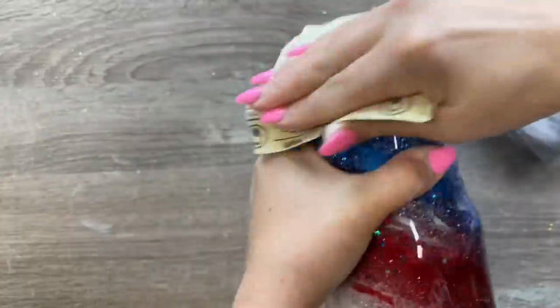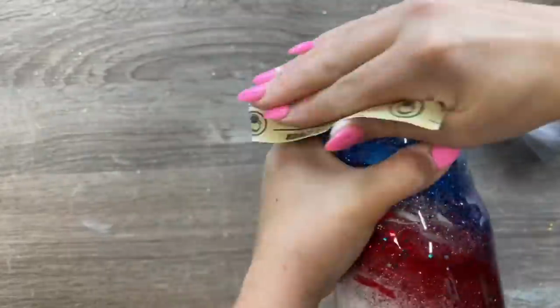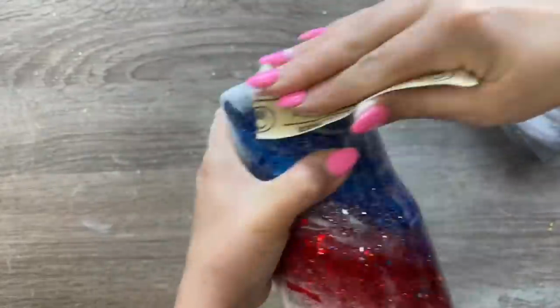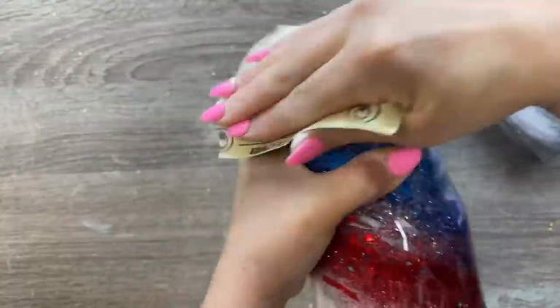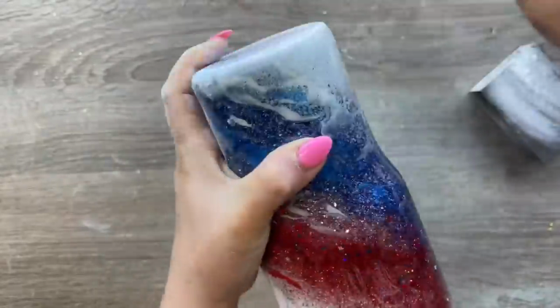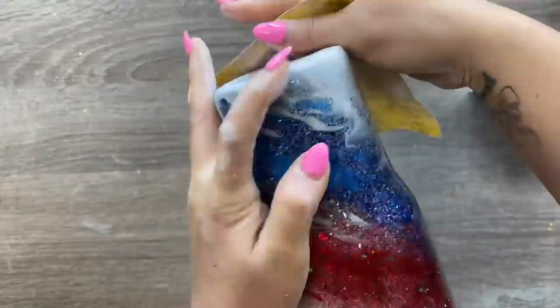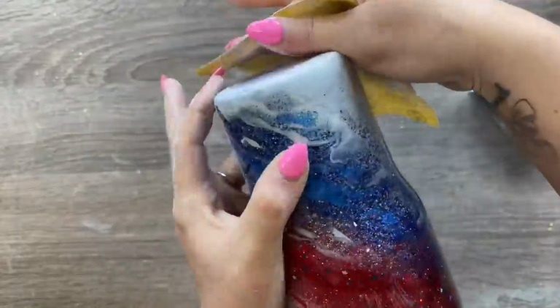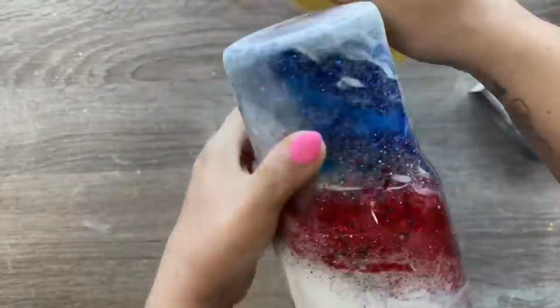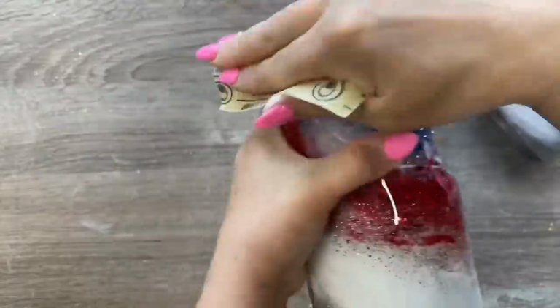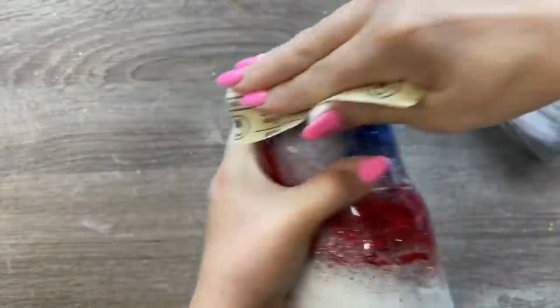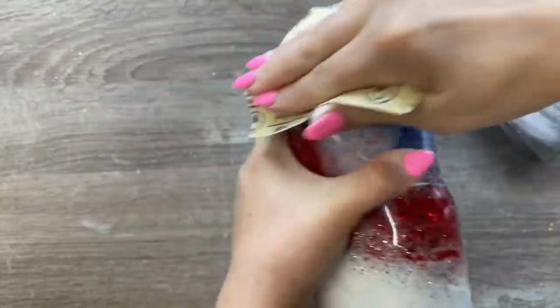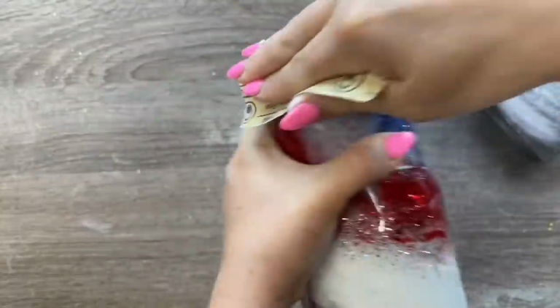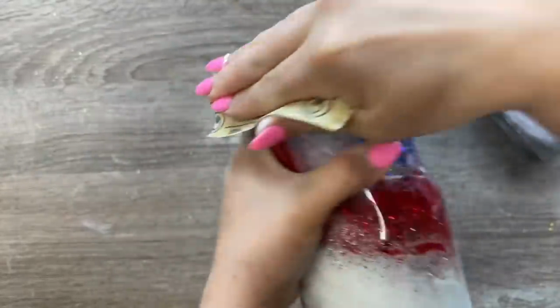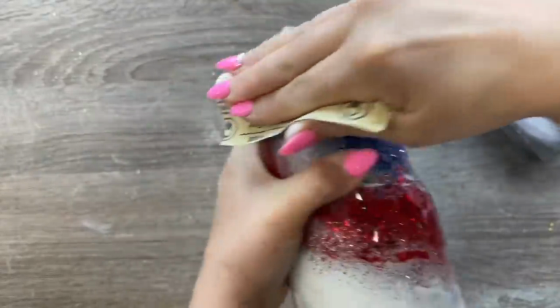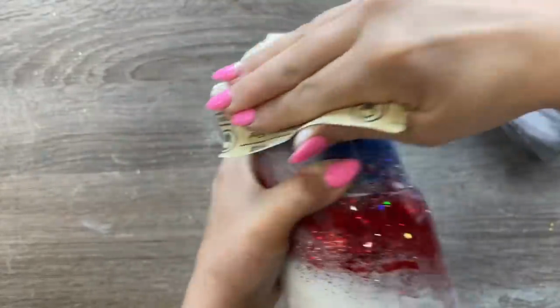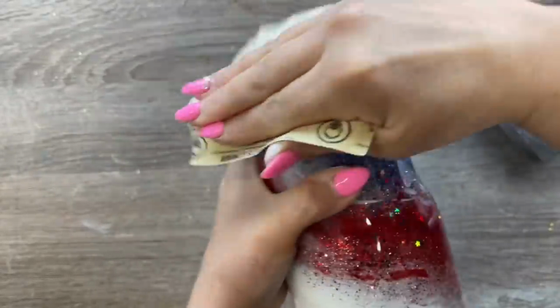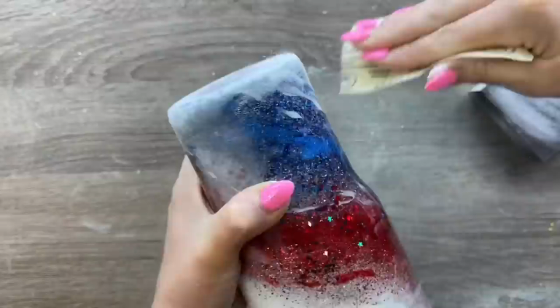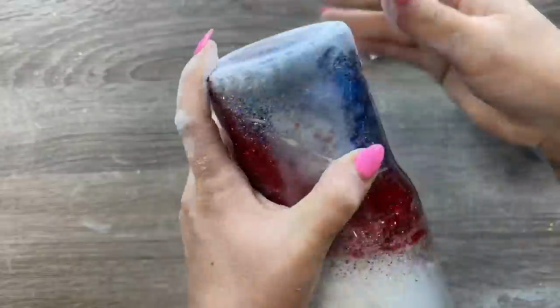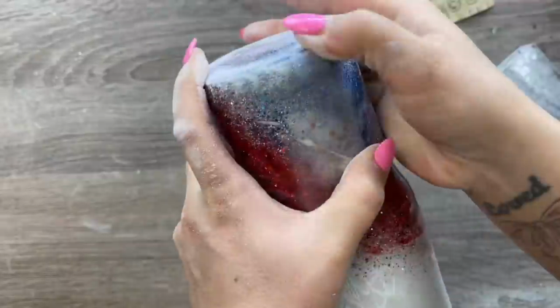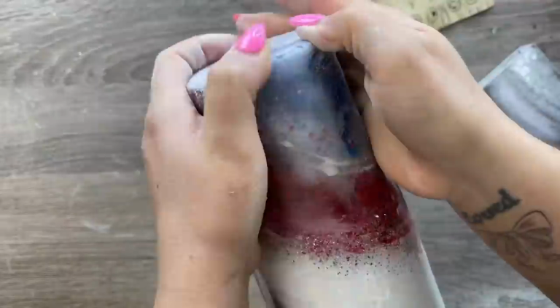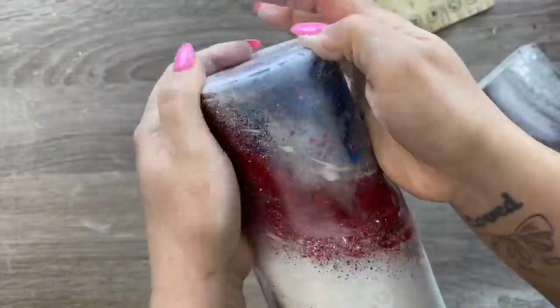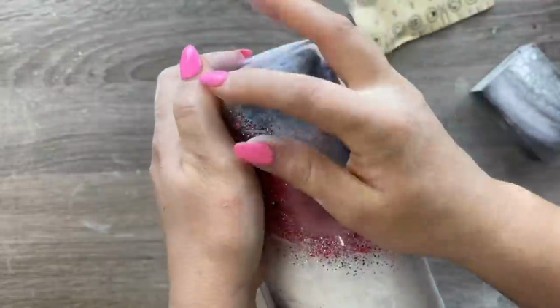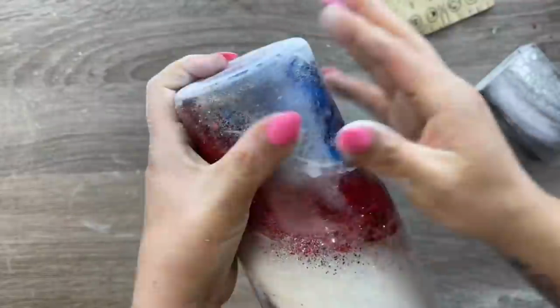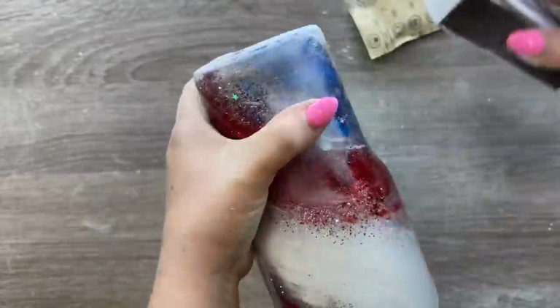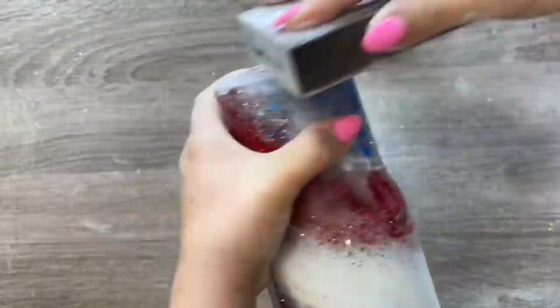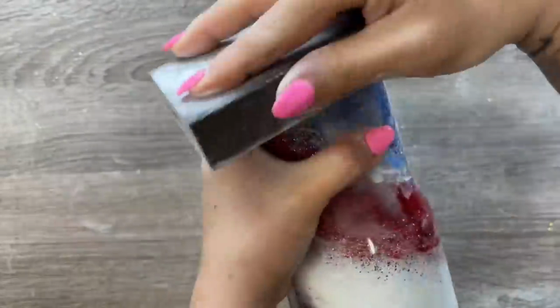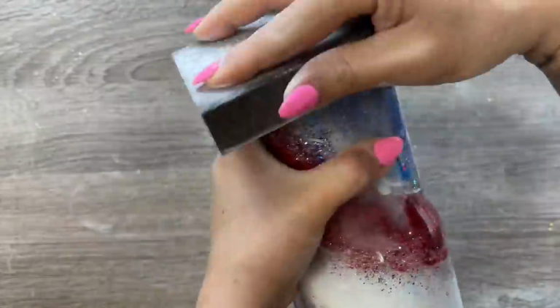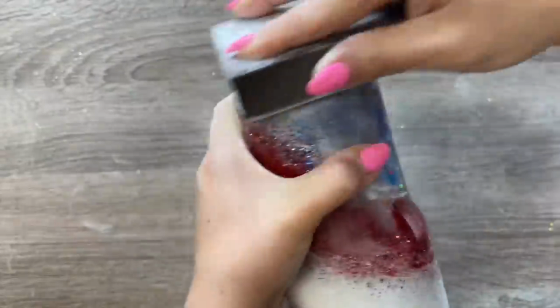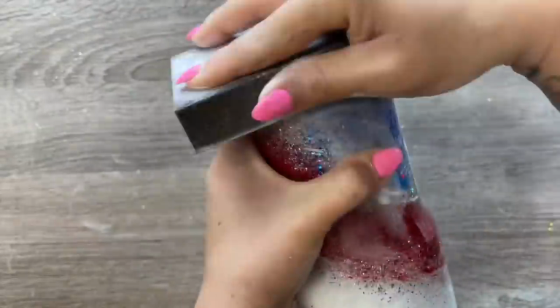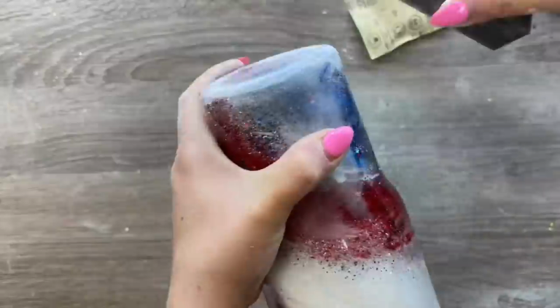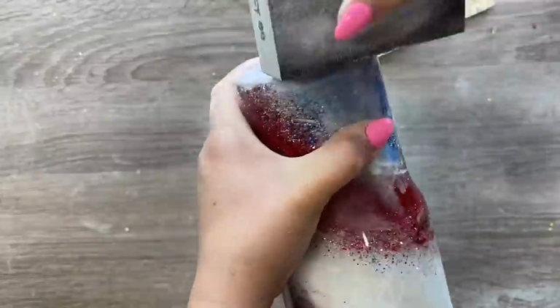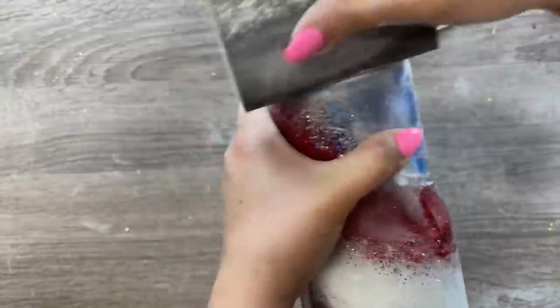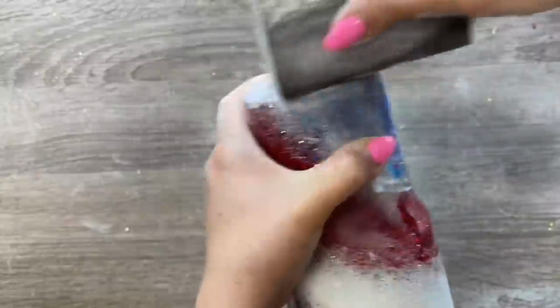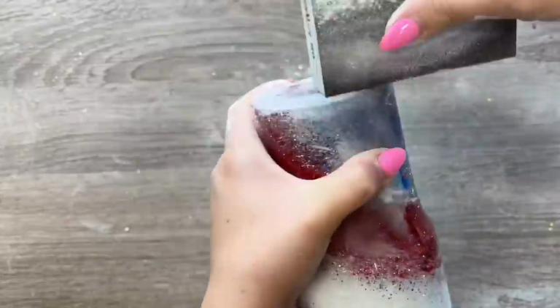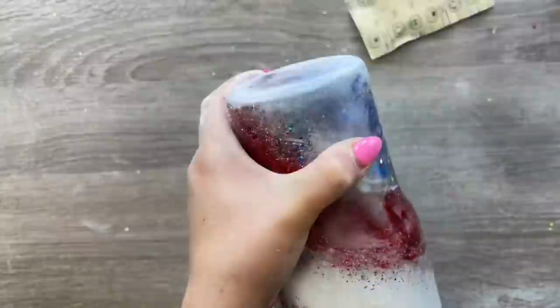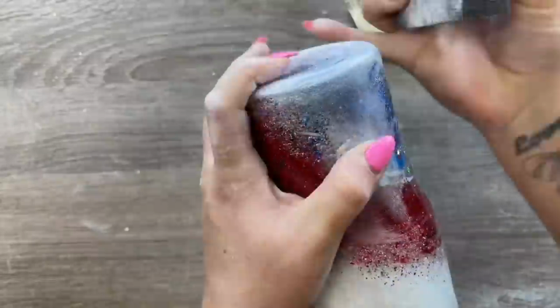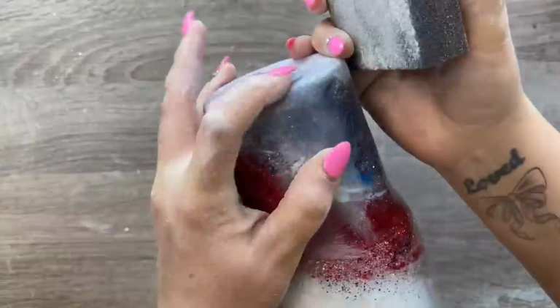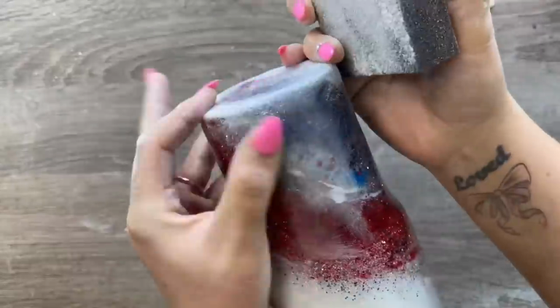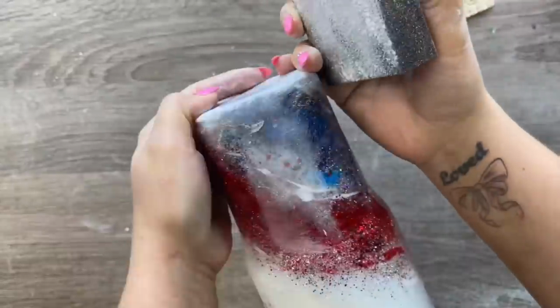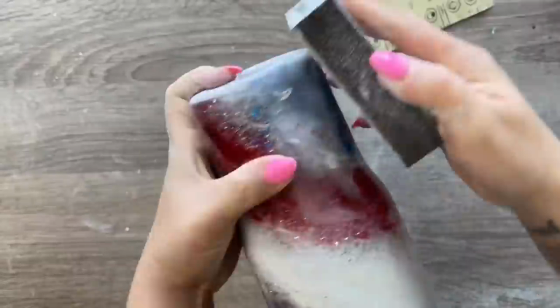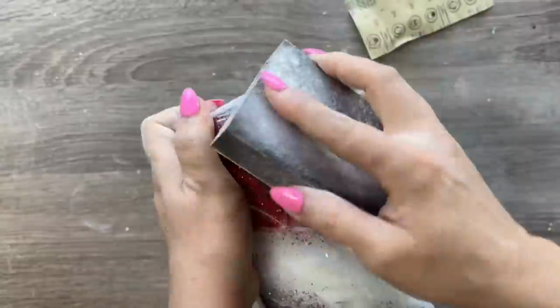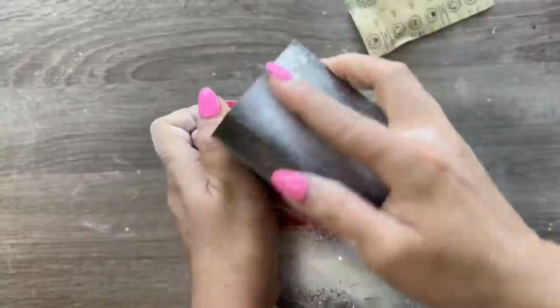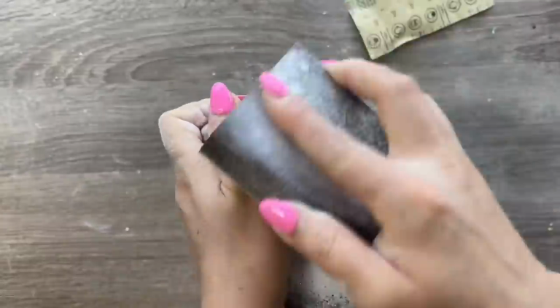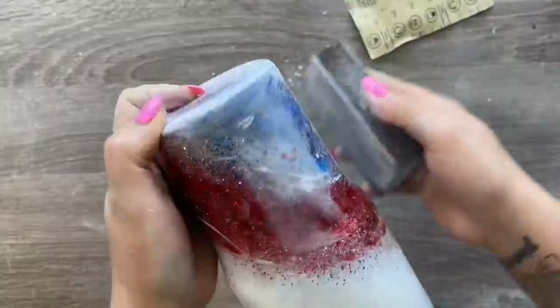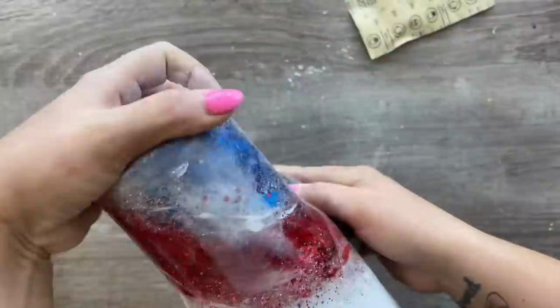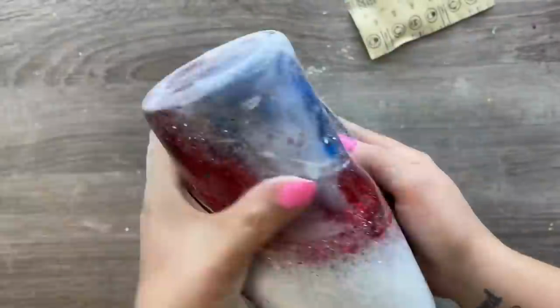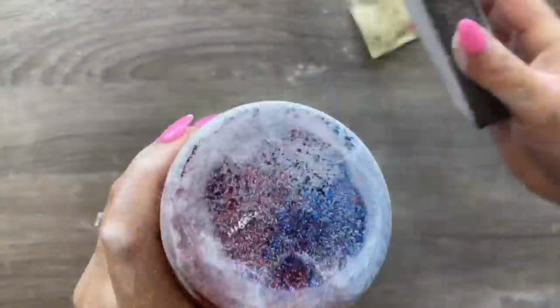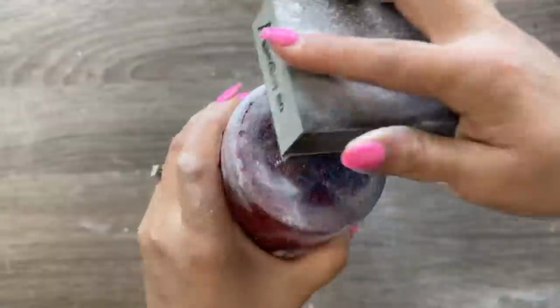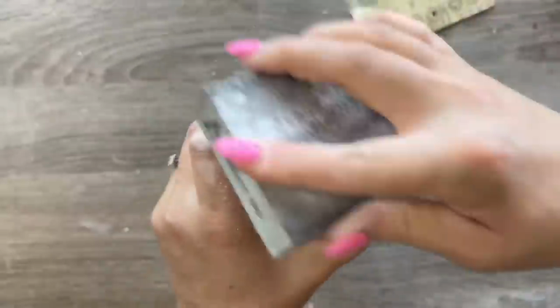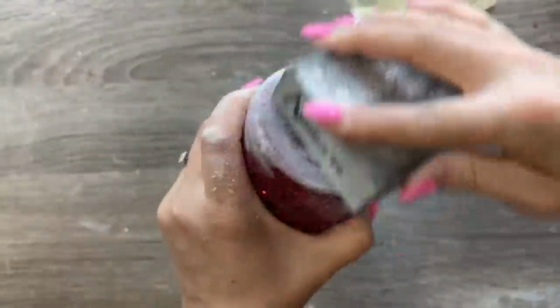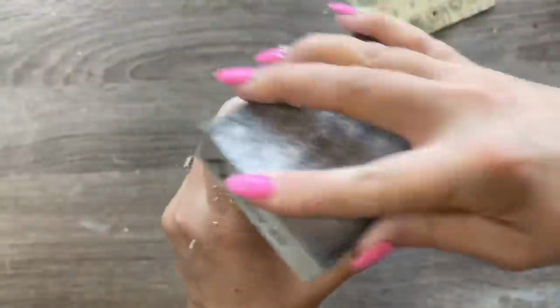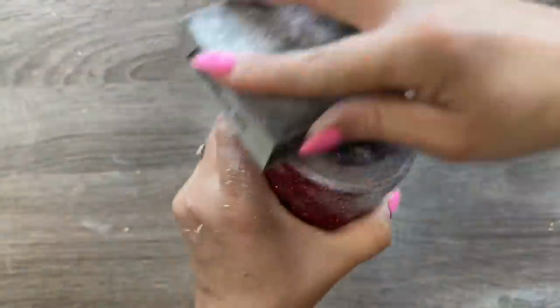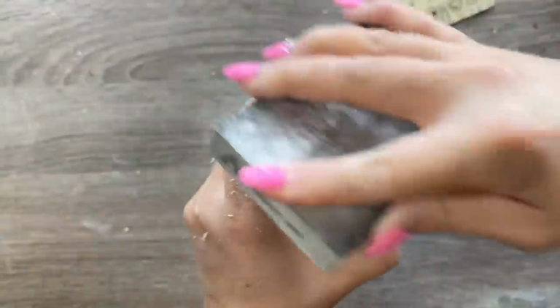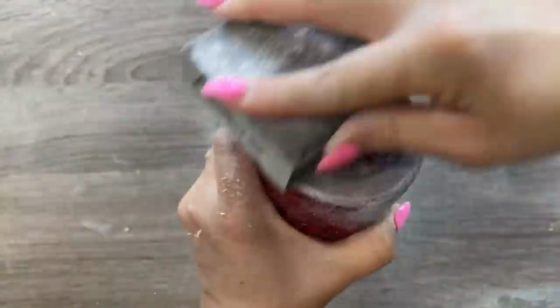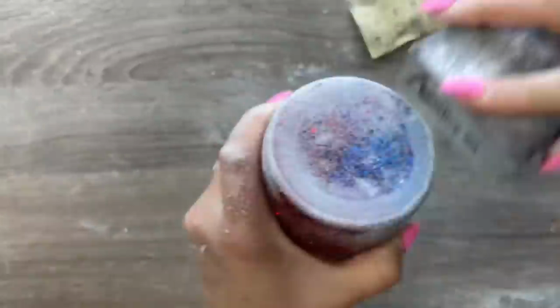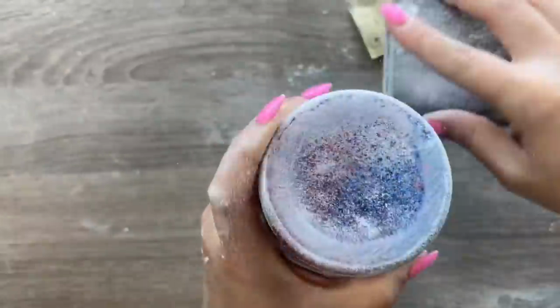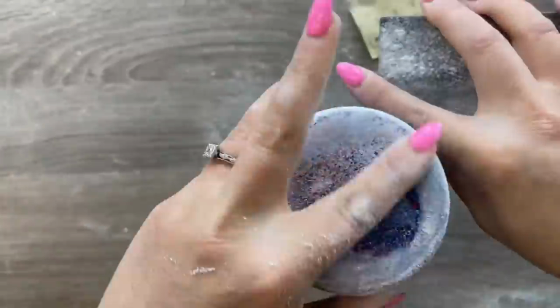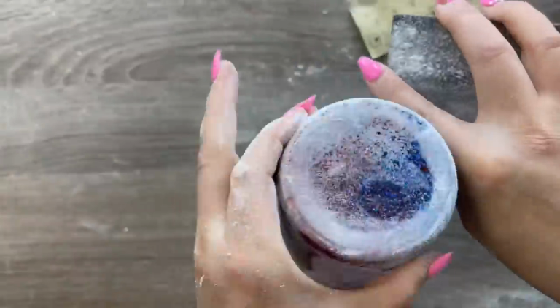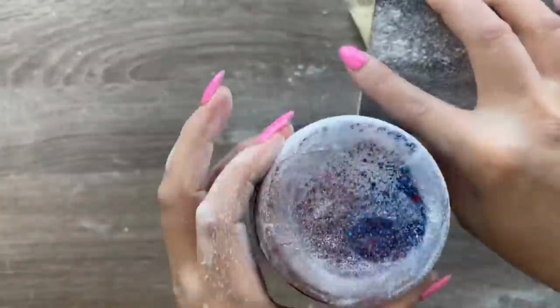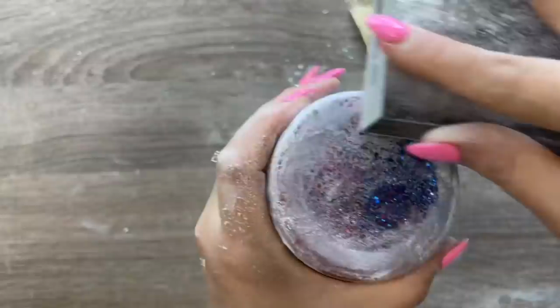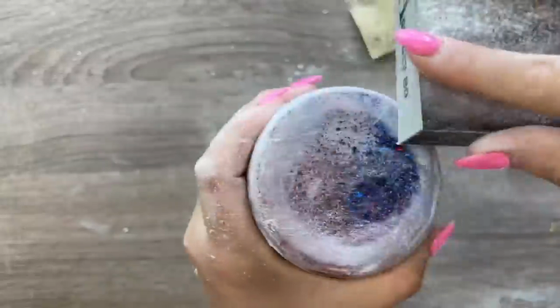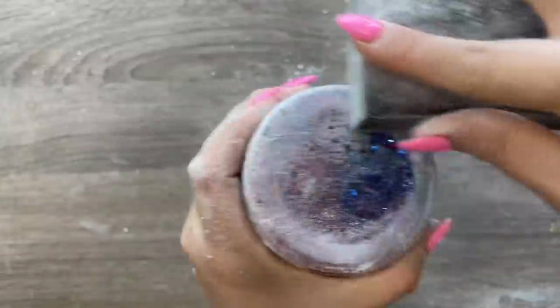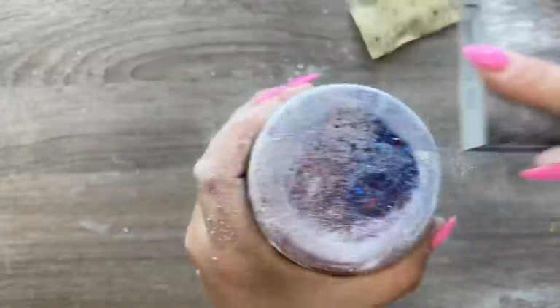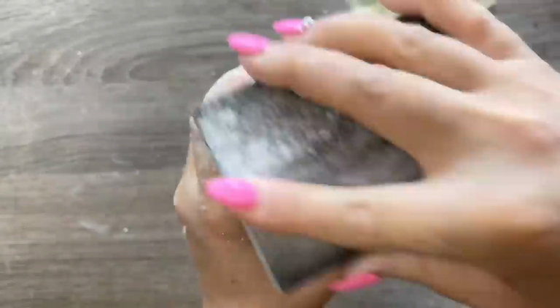Once I'm done sanding, I'm going to wash my cup off with some dish soap and water and dry it off with some paper towels.